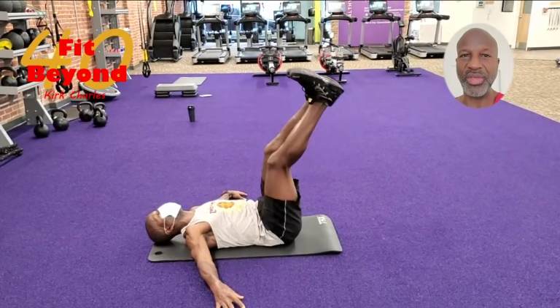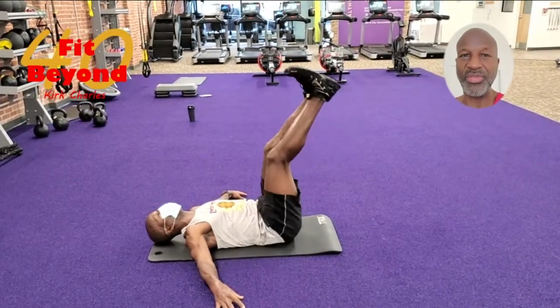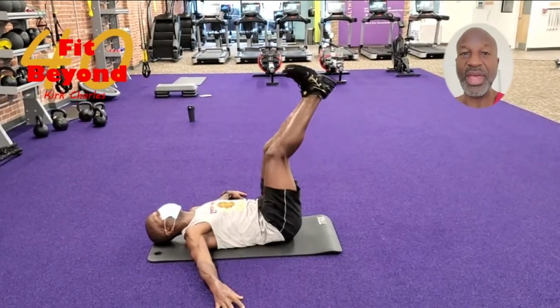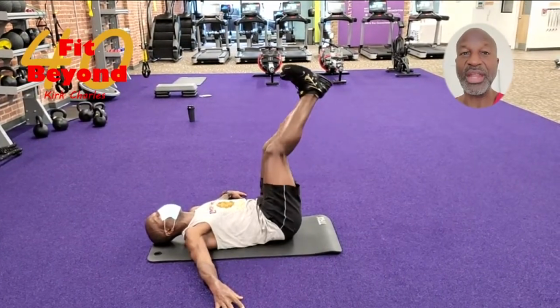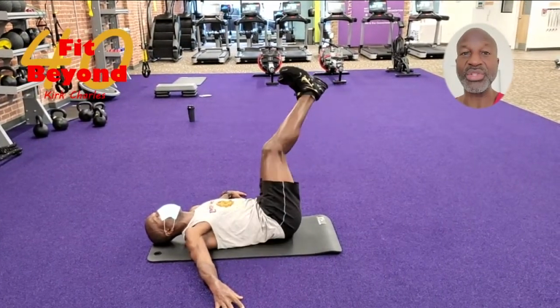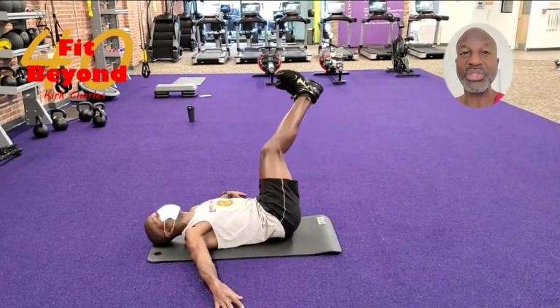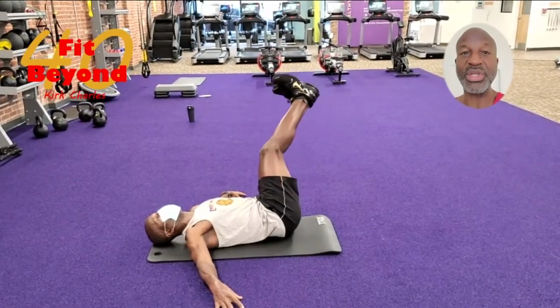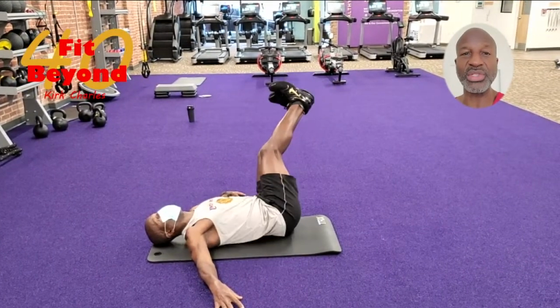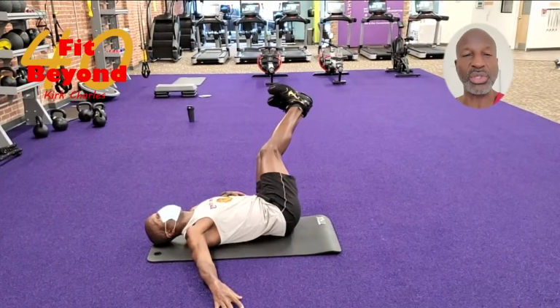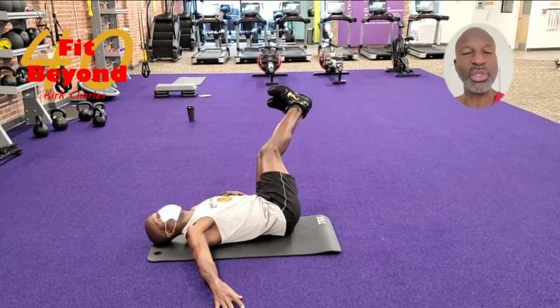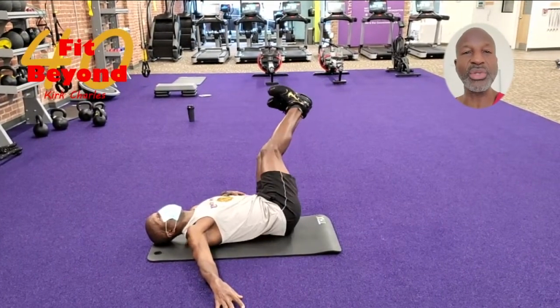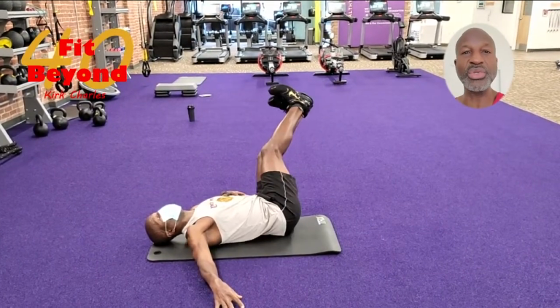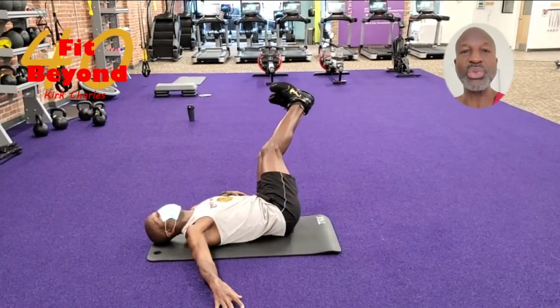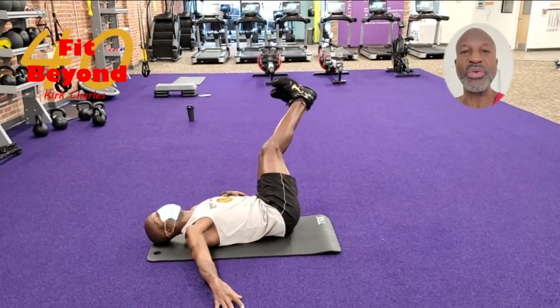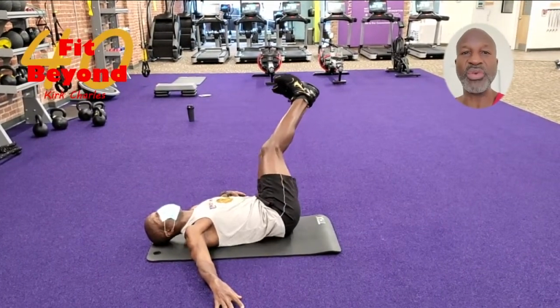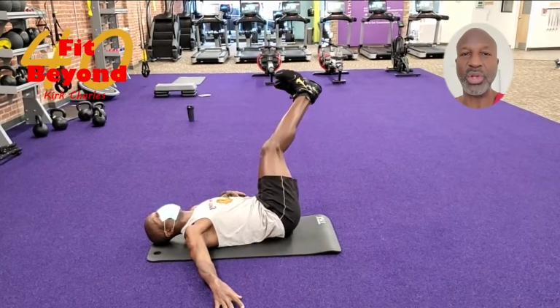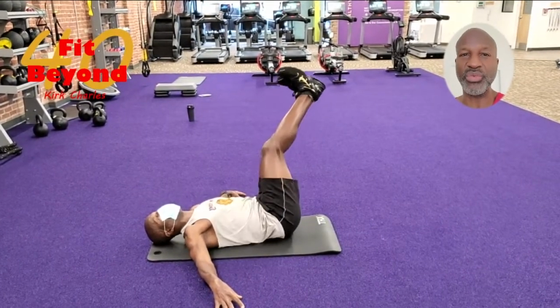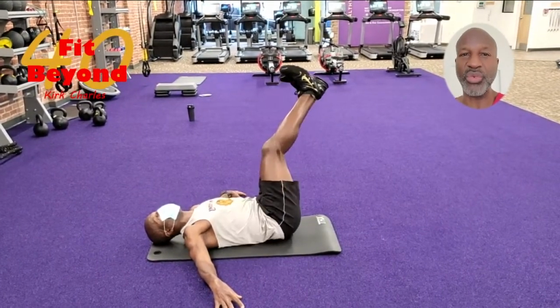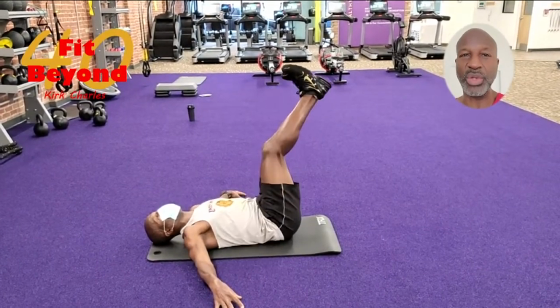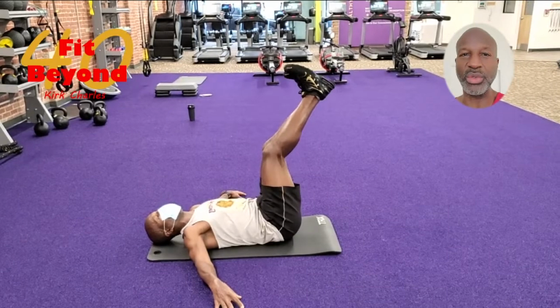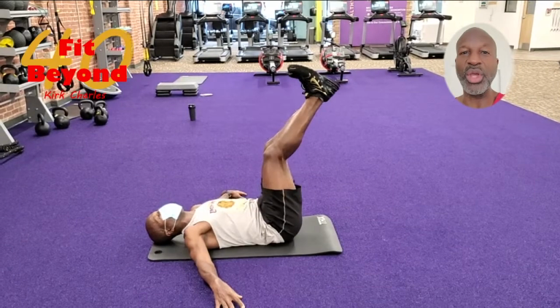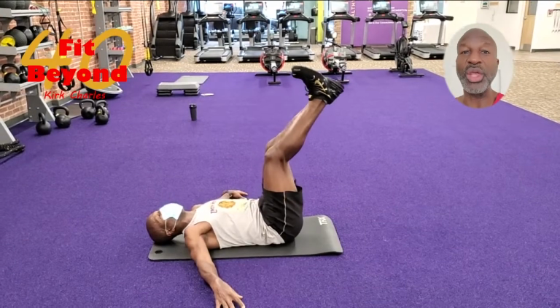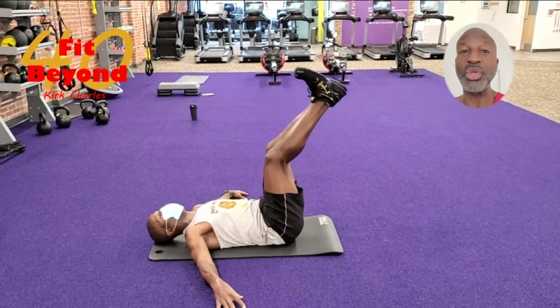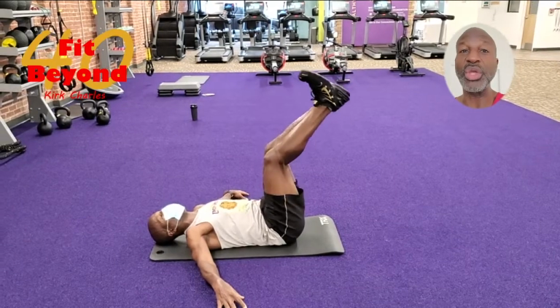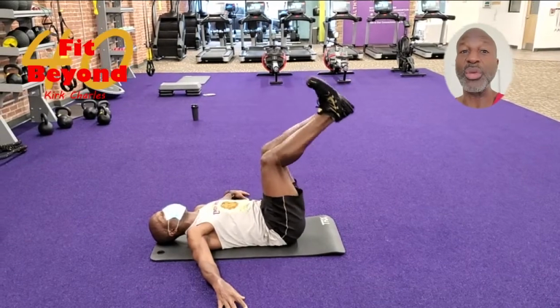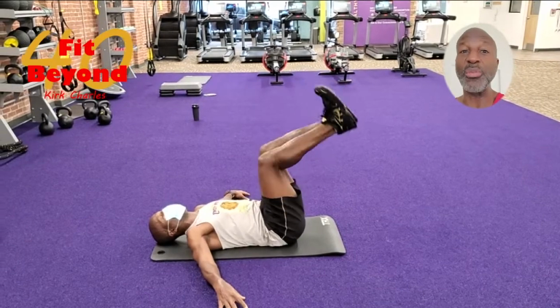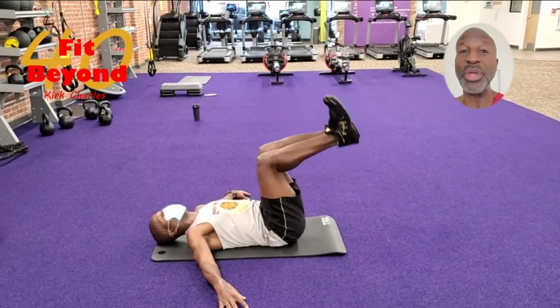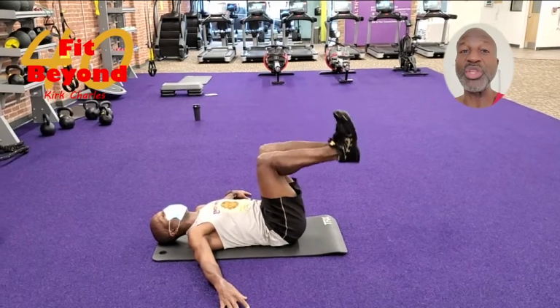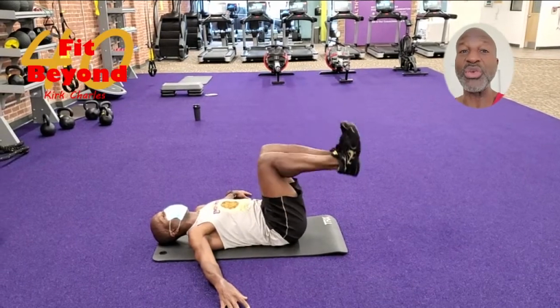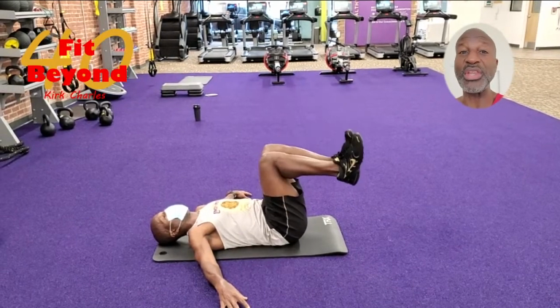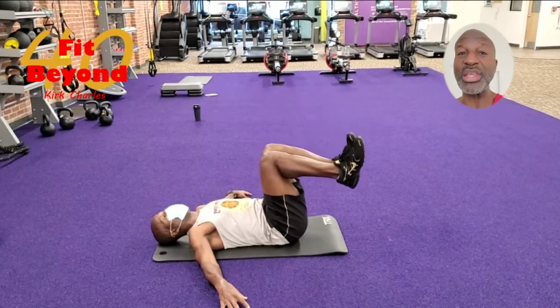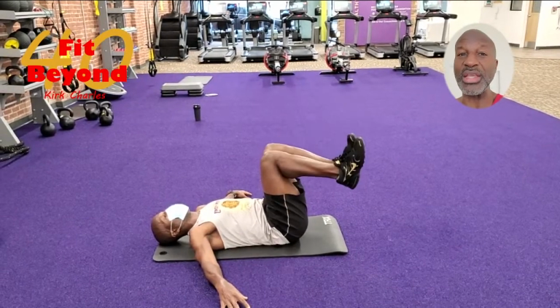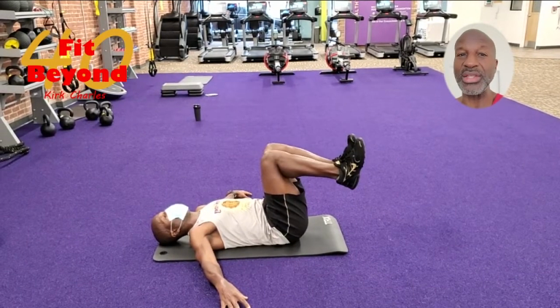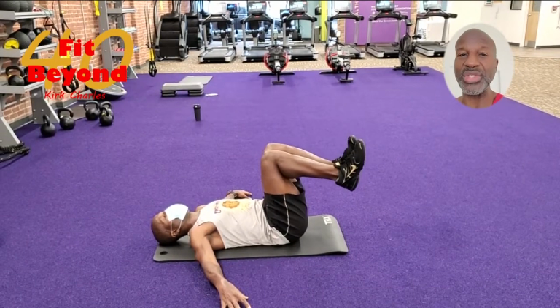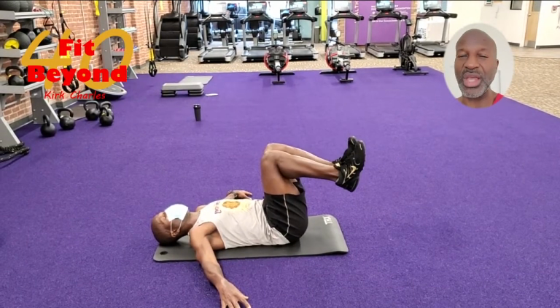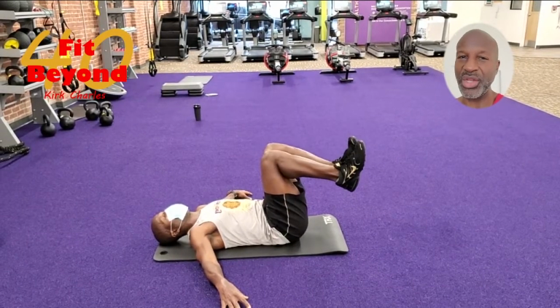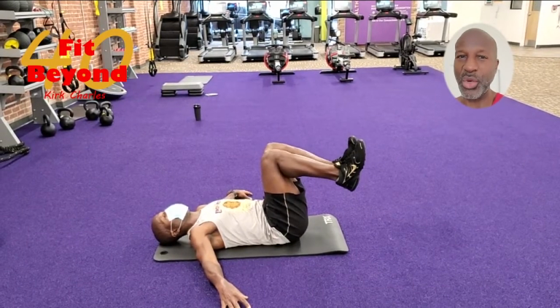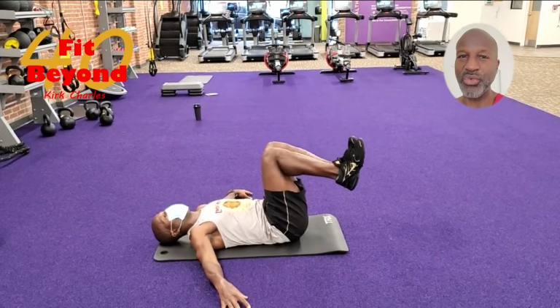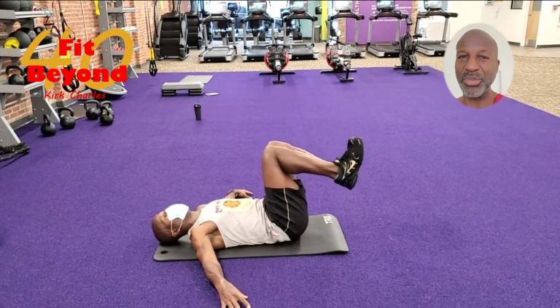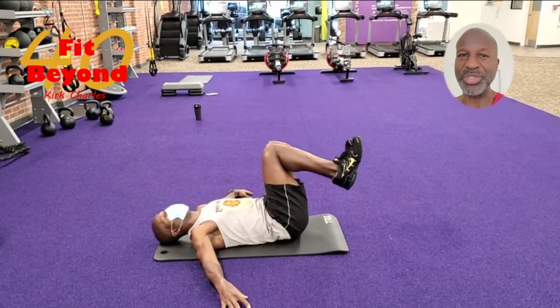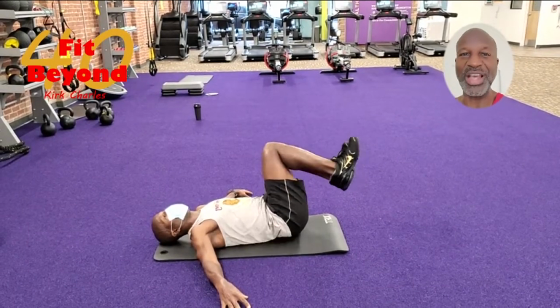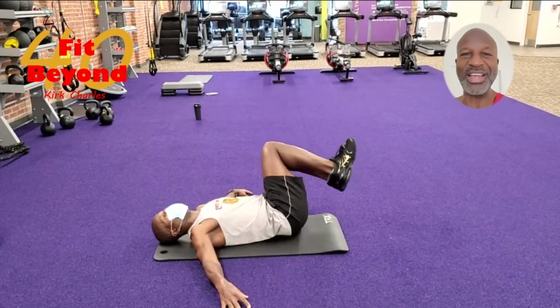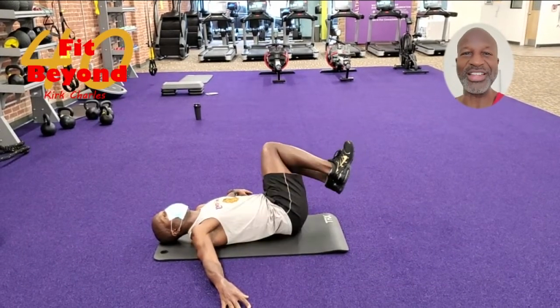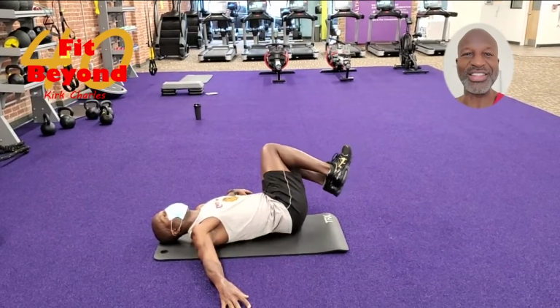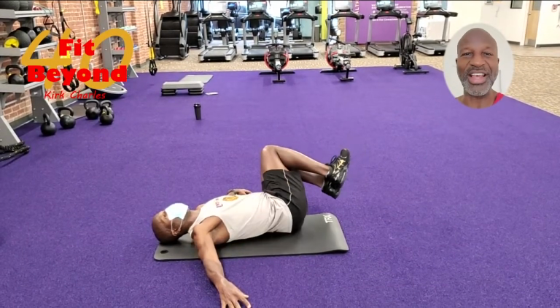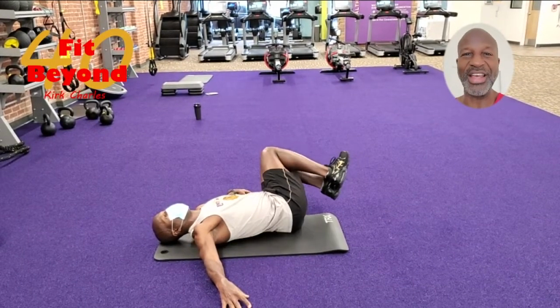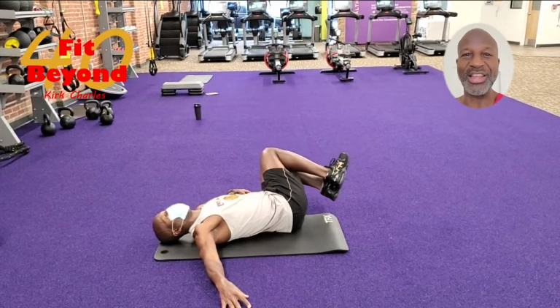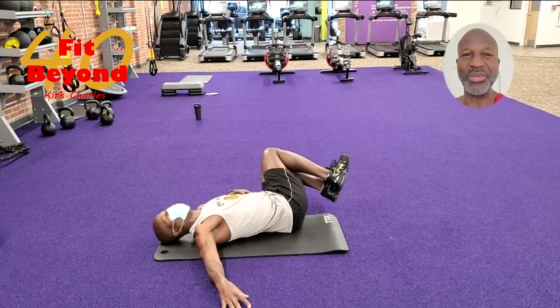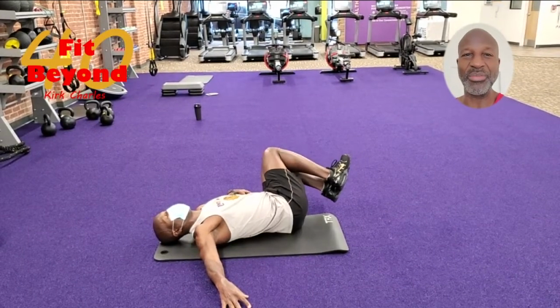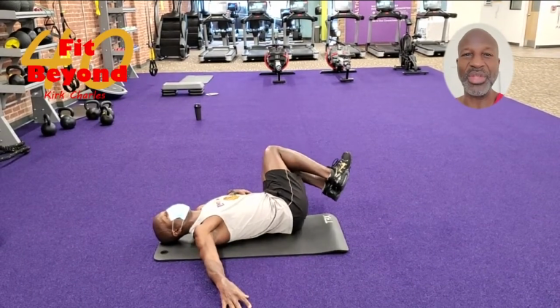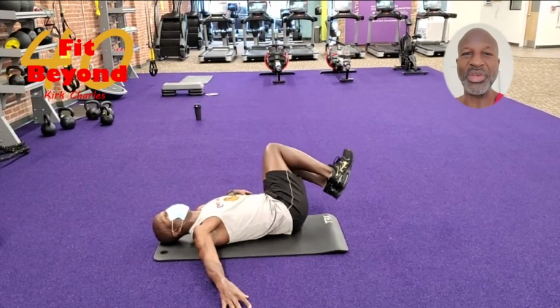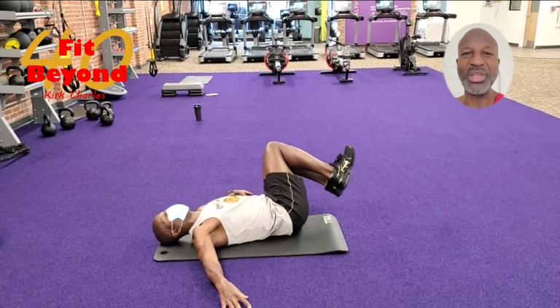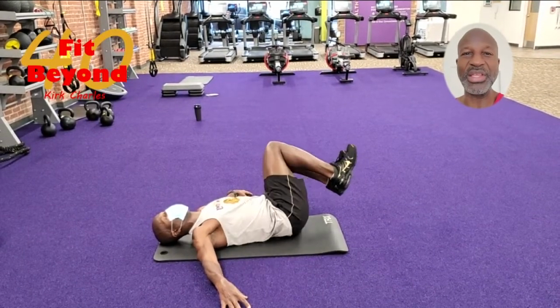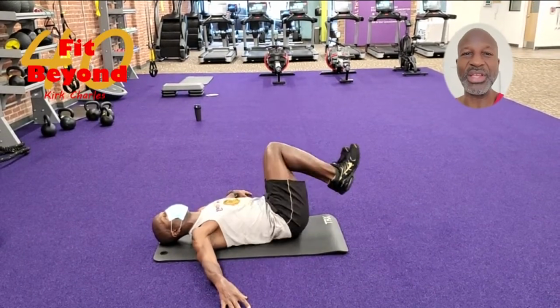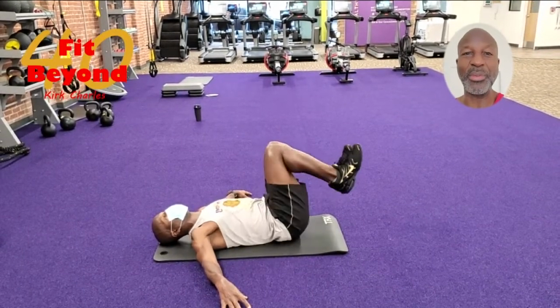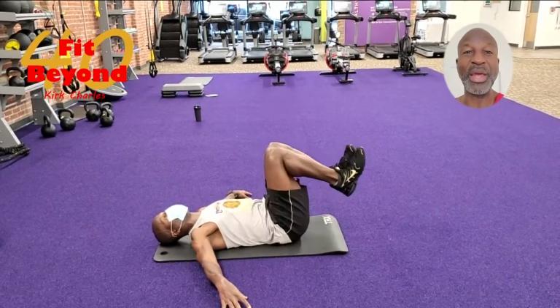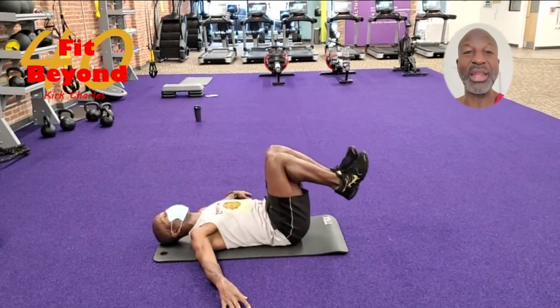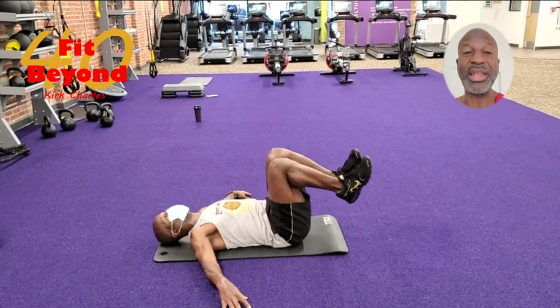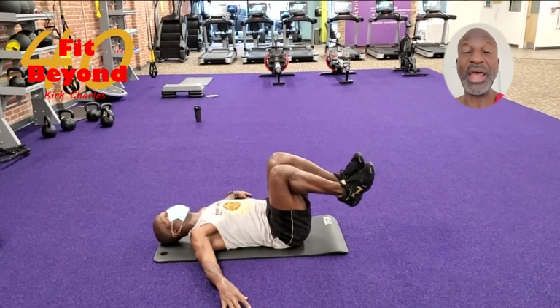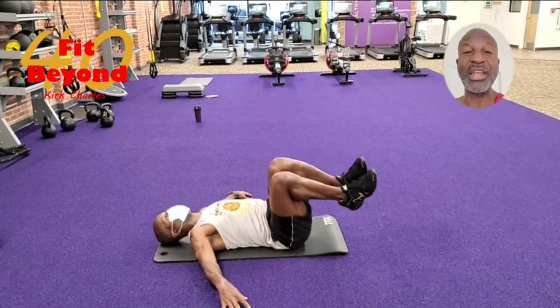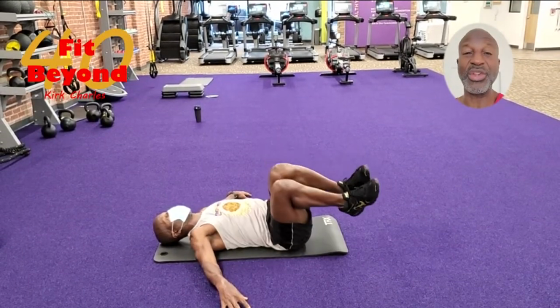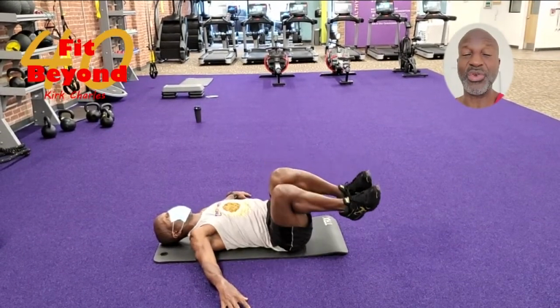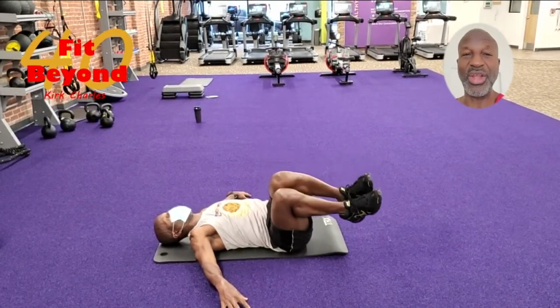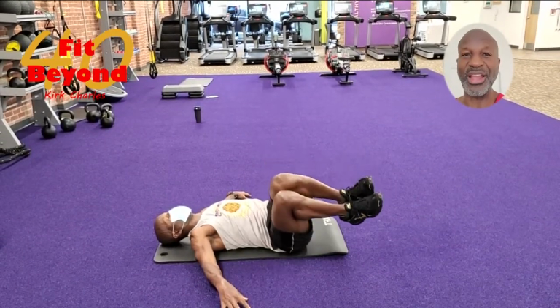If that exercise is a little too difficult for you, you can bend your knees and go from side to side. Bend your knees at about a 90-degree angle.